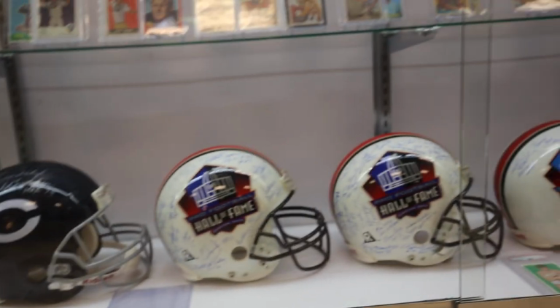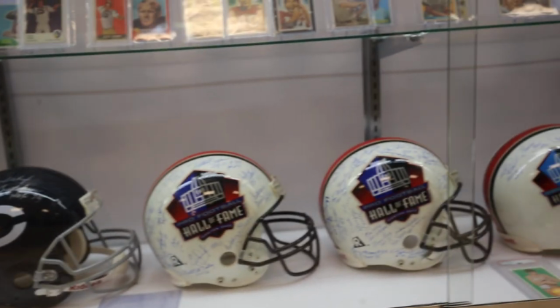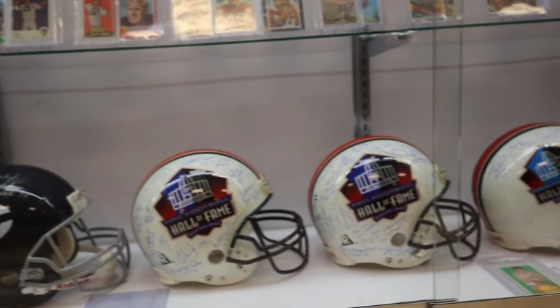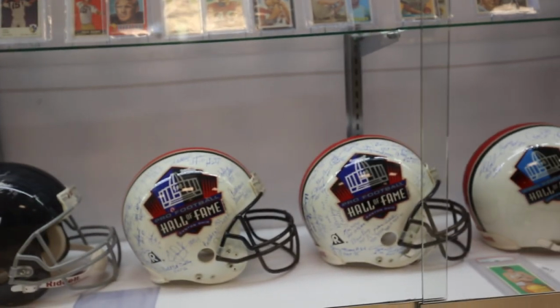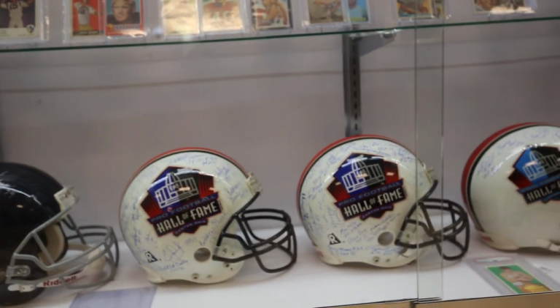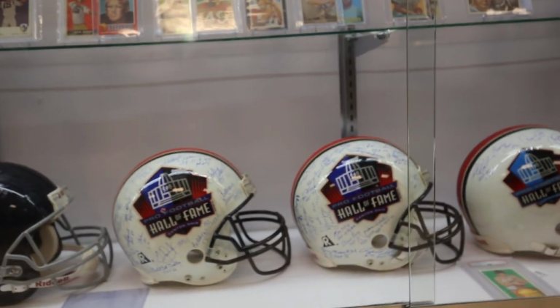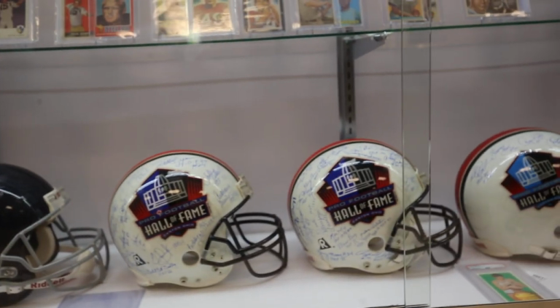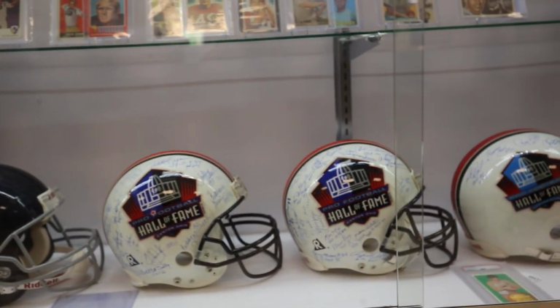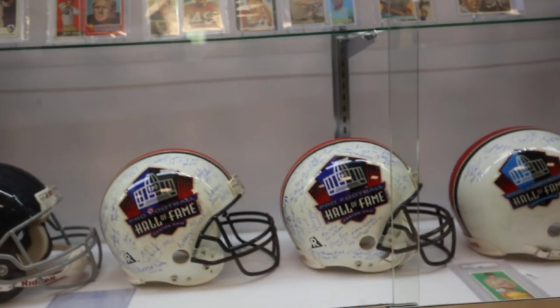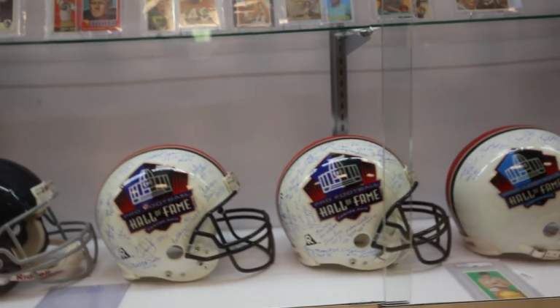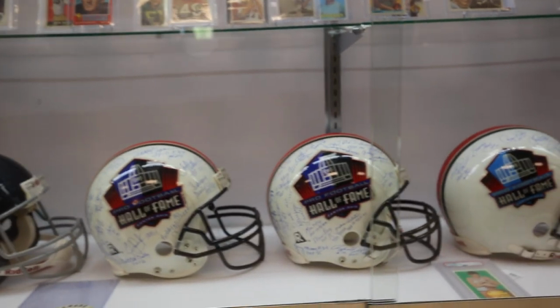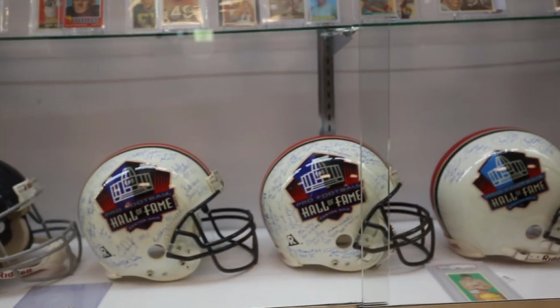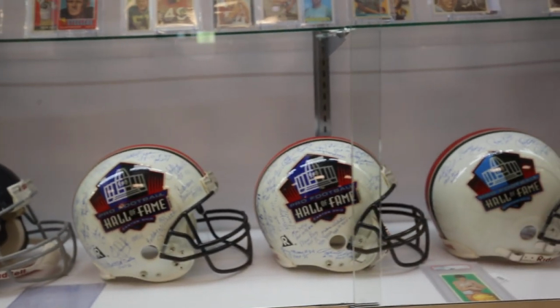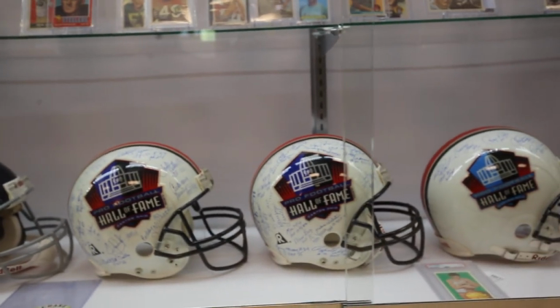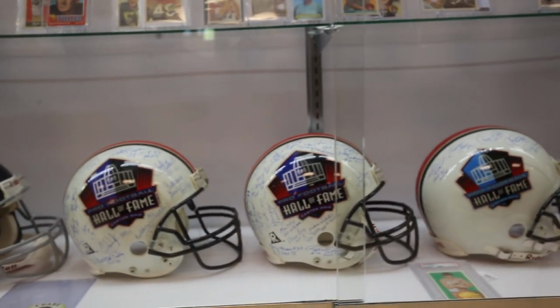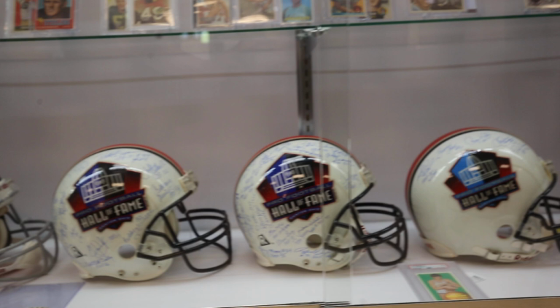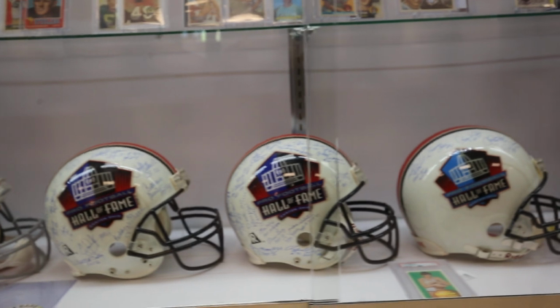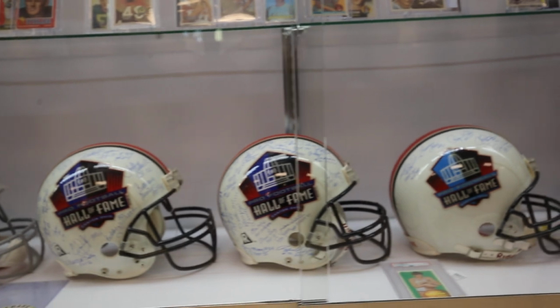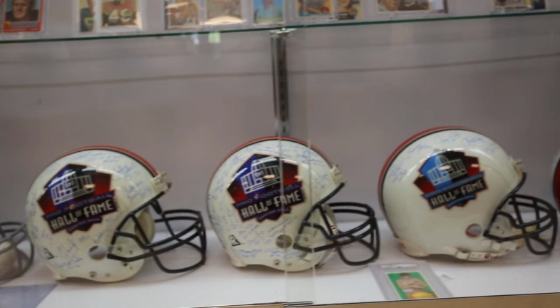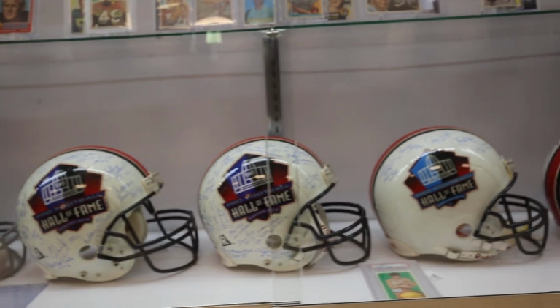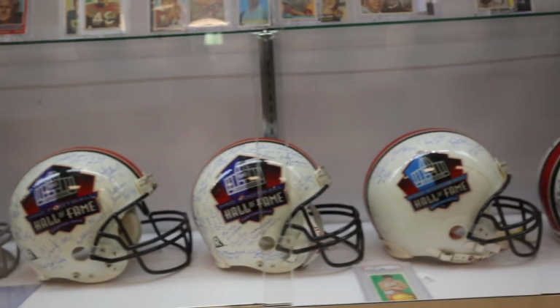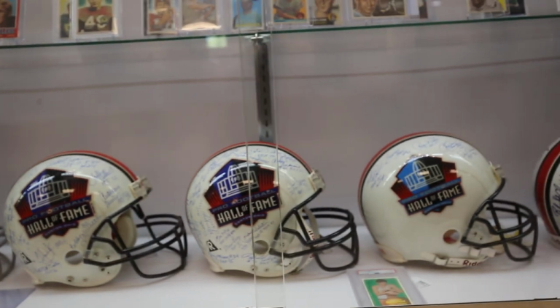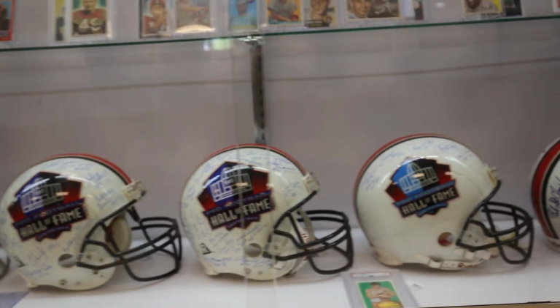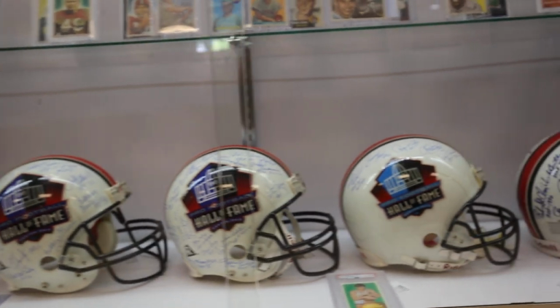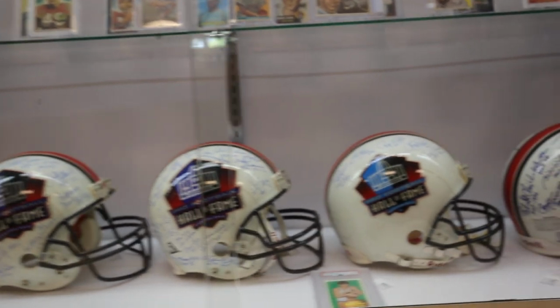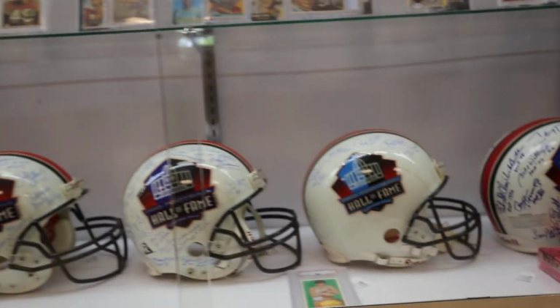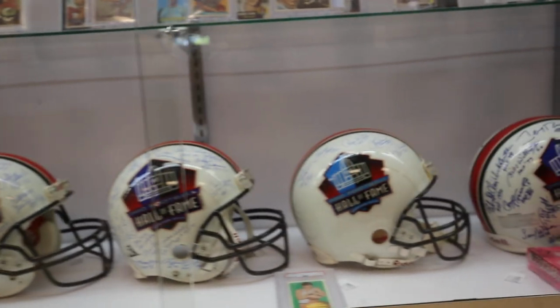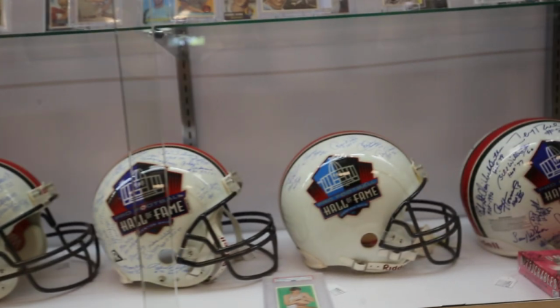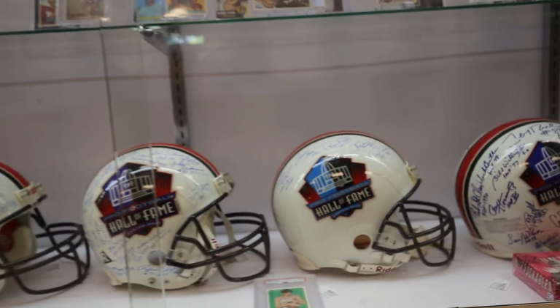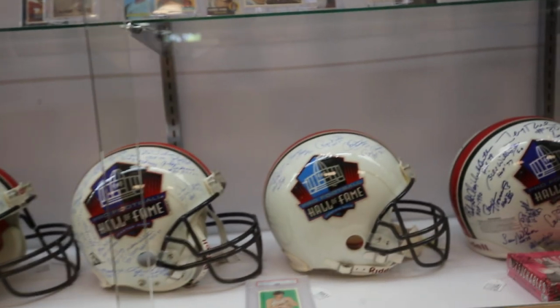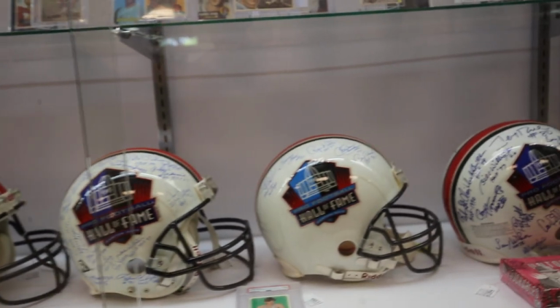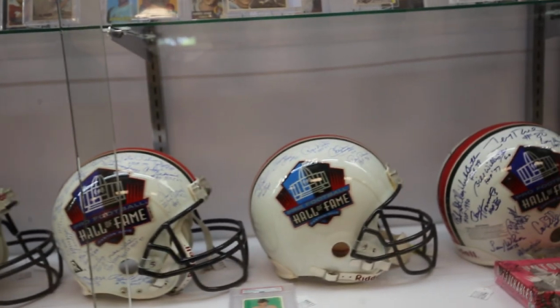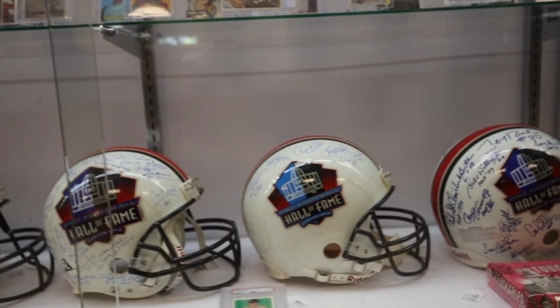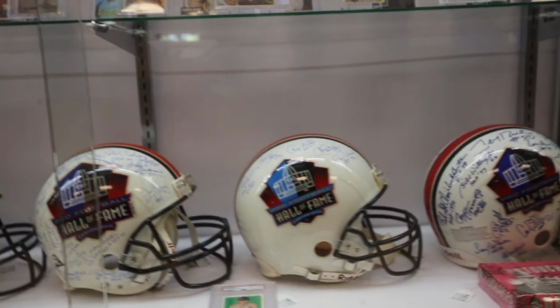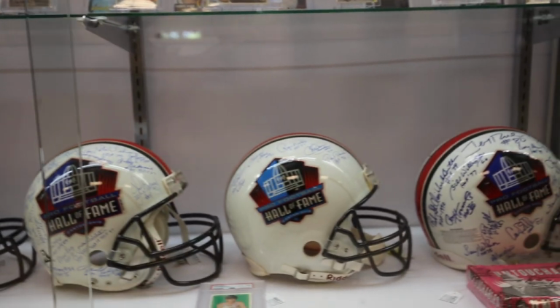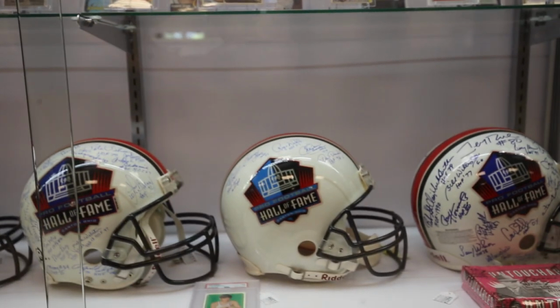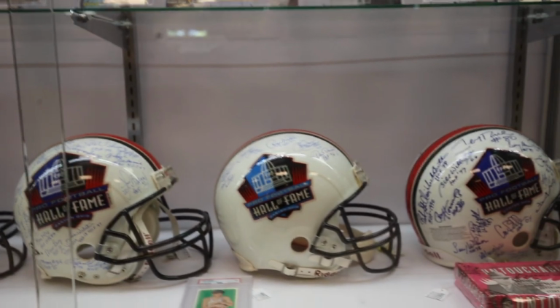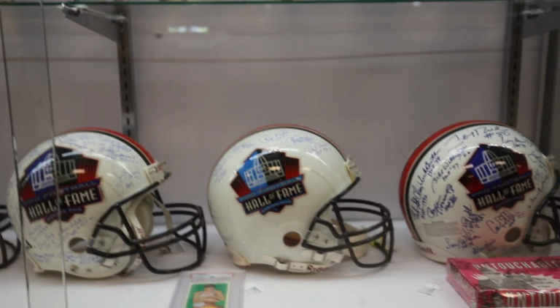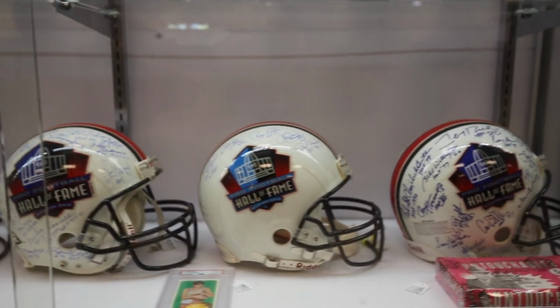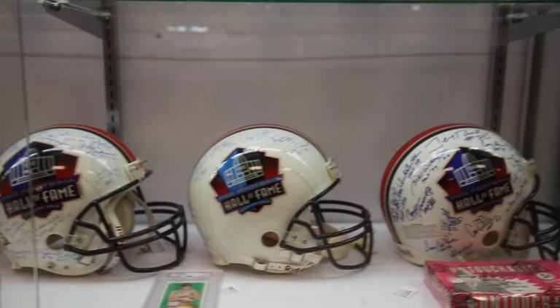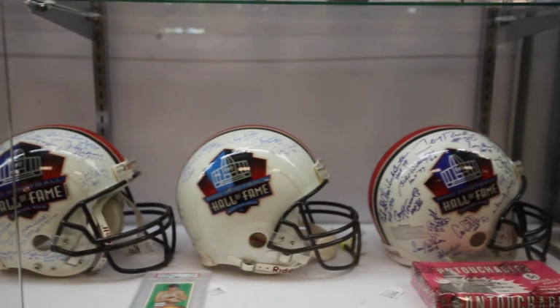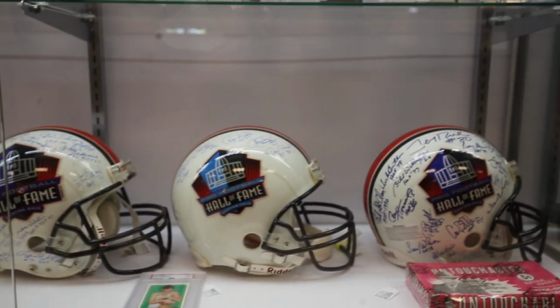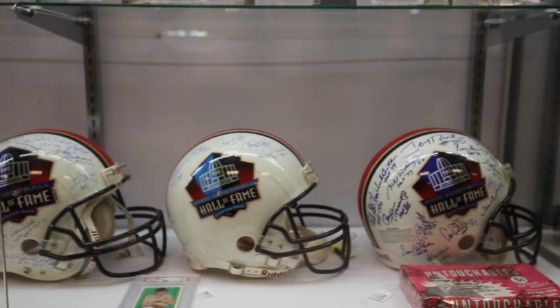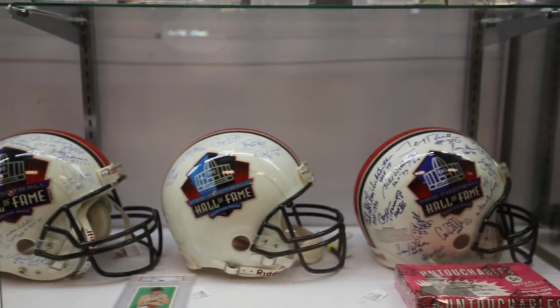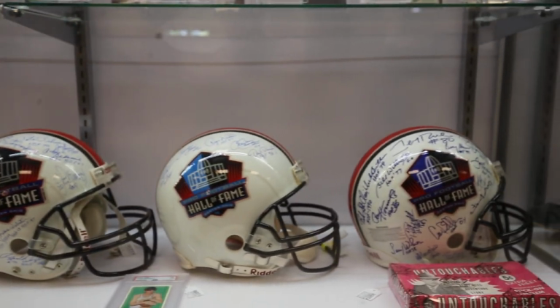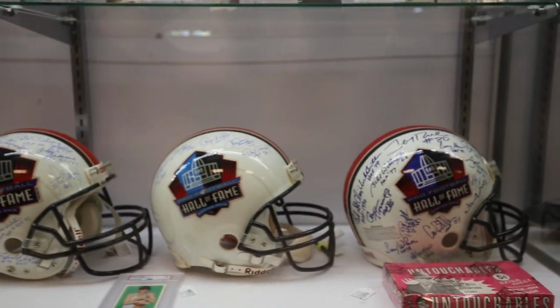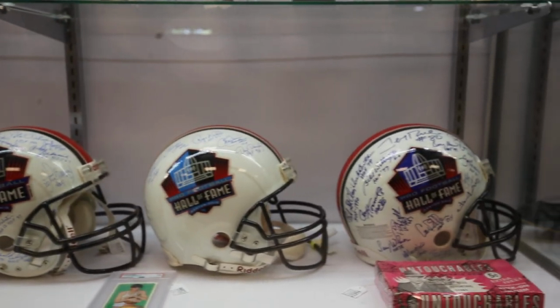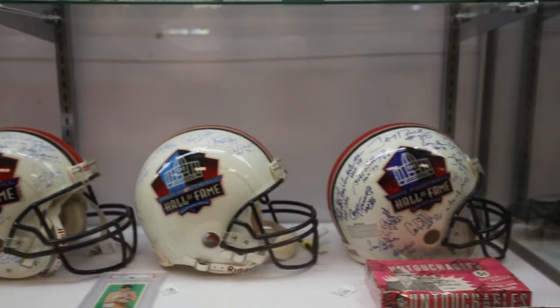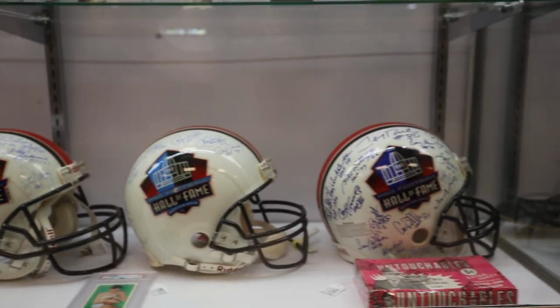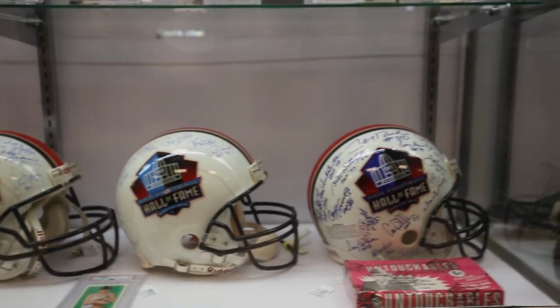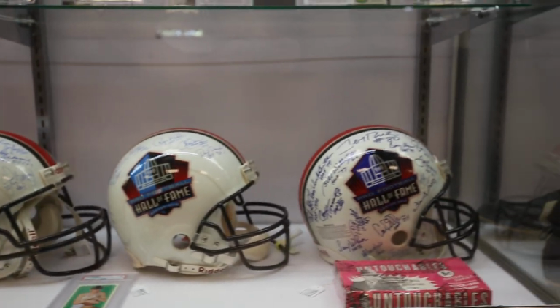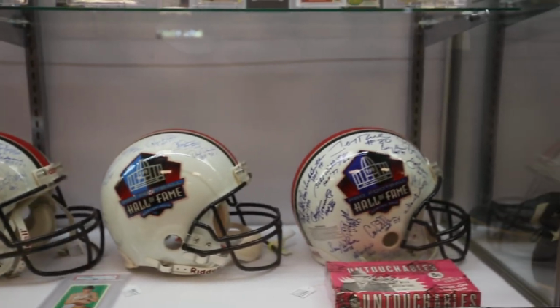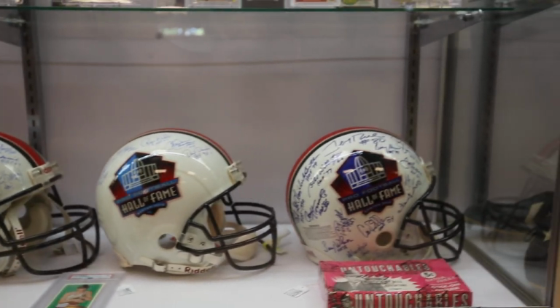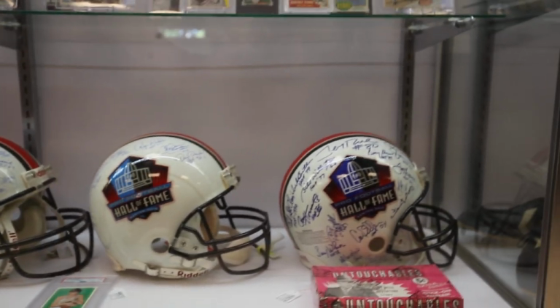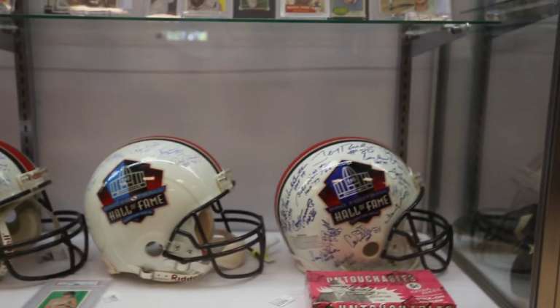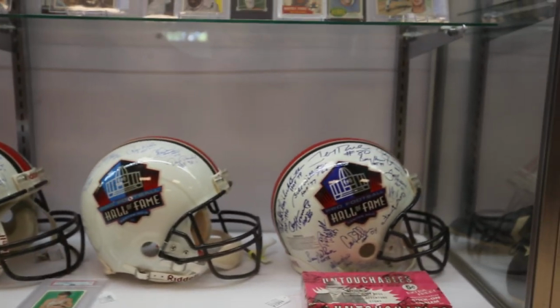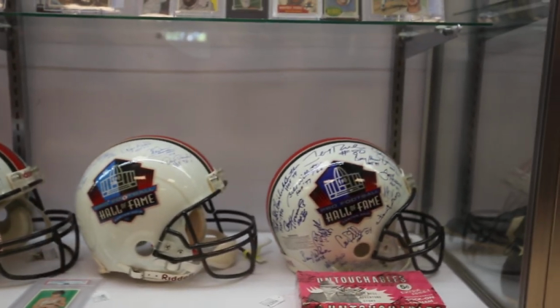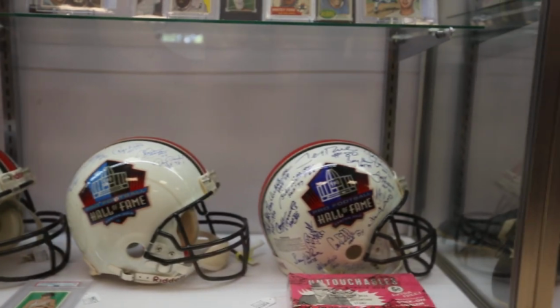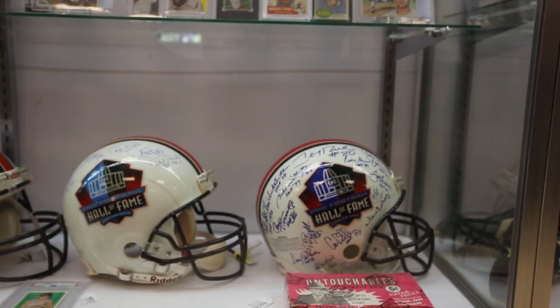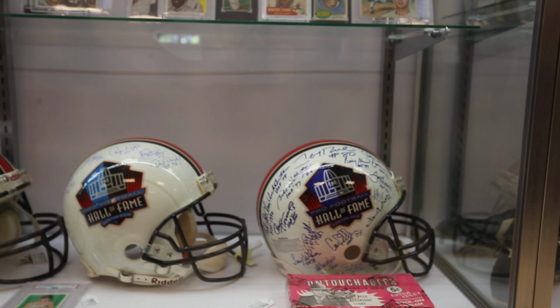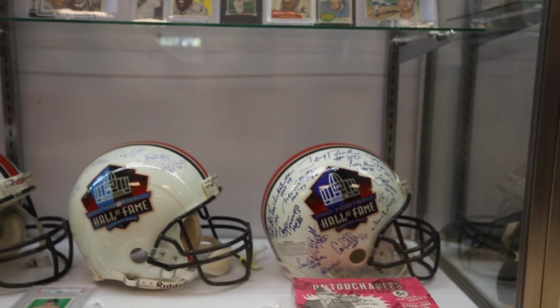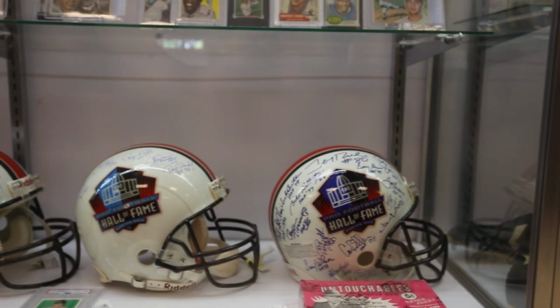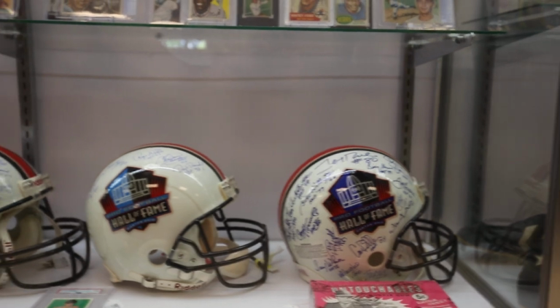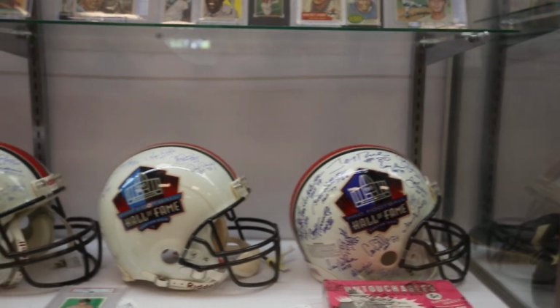For Hall of Fame signed helmets, all the greats are in there — a lot of hard-to-find players on this one. A nice little group of four different helmets.